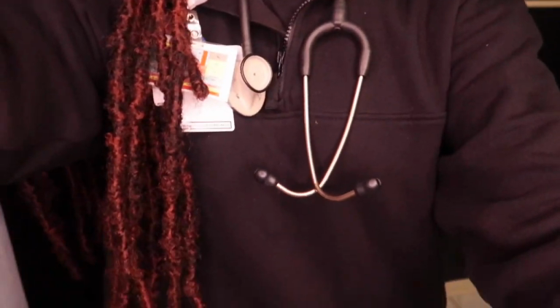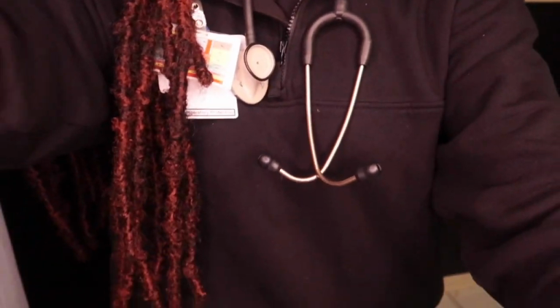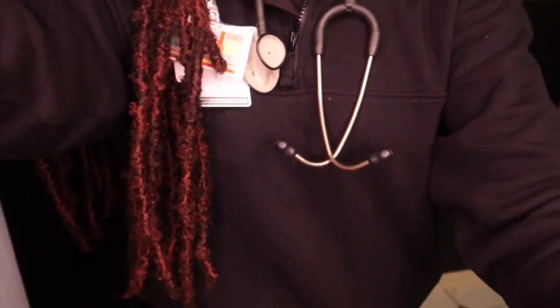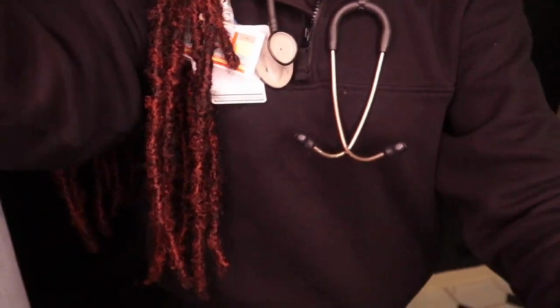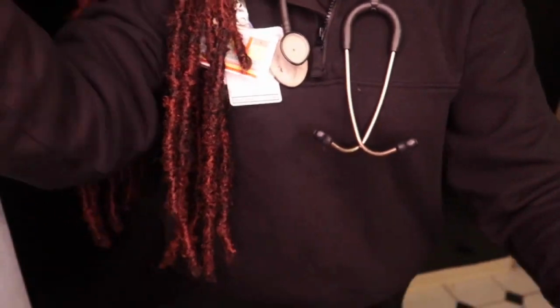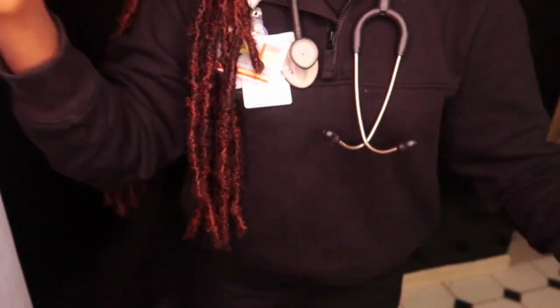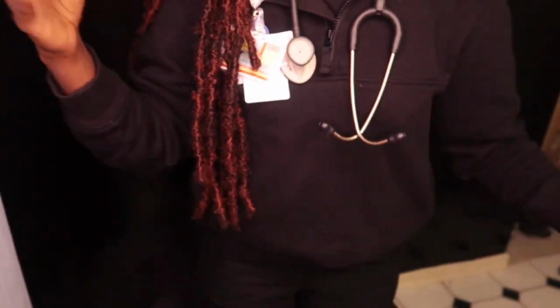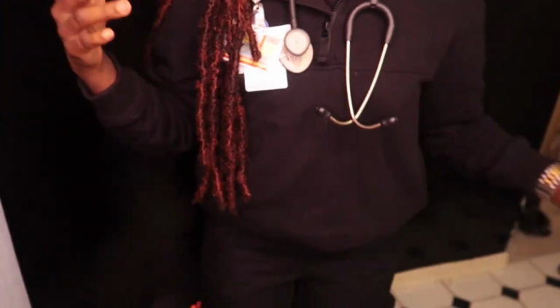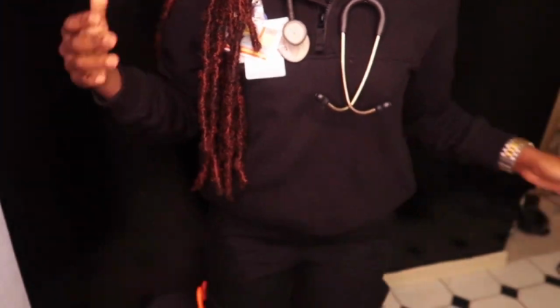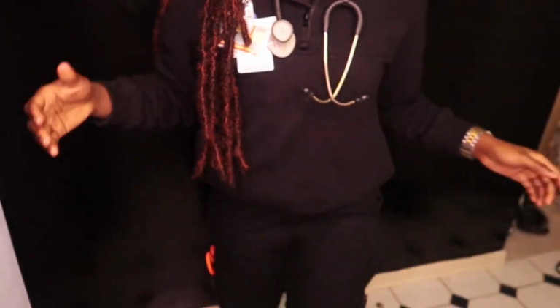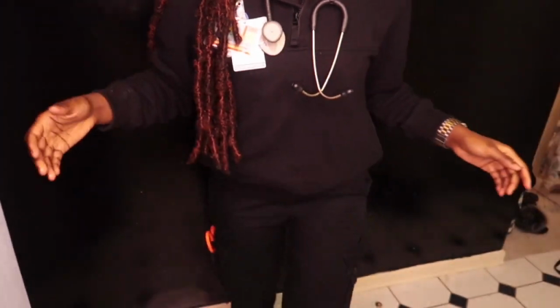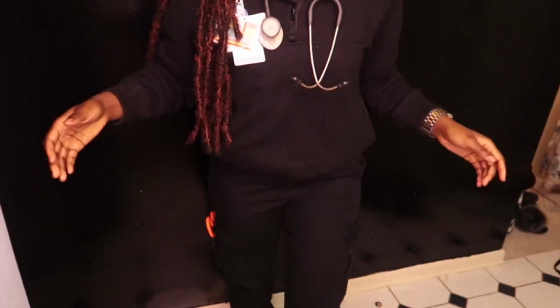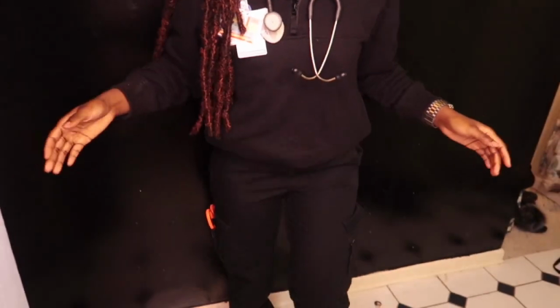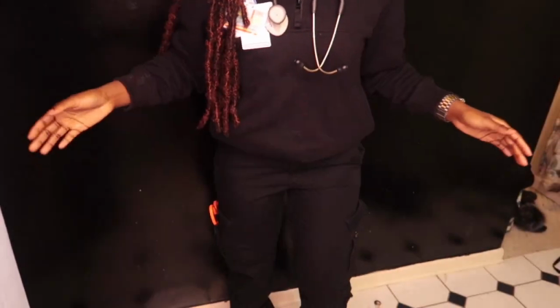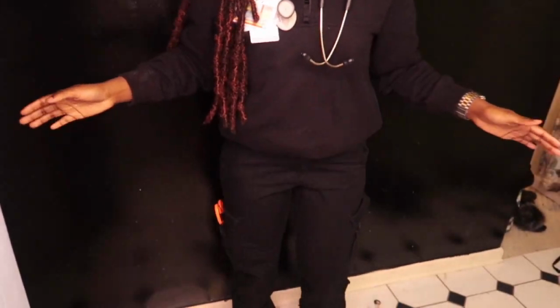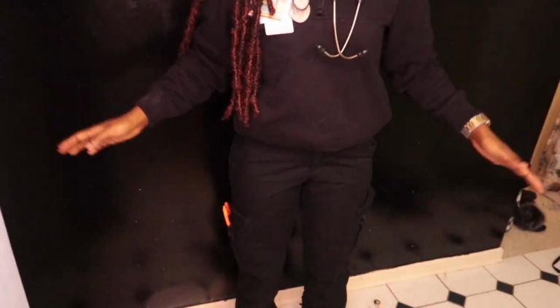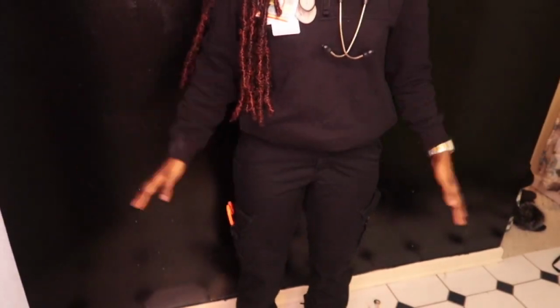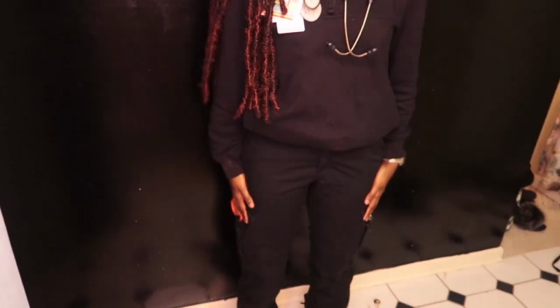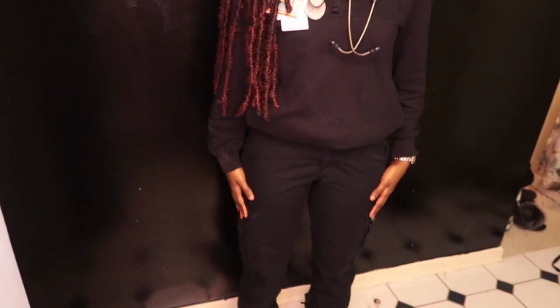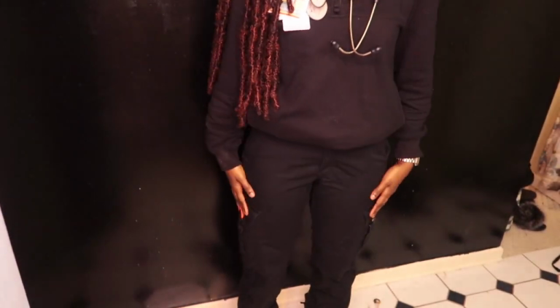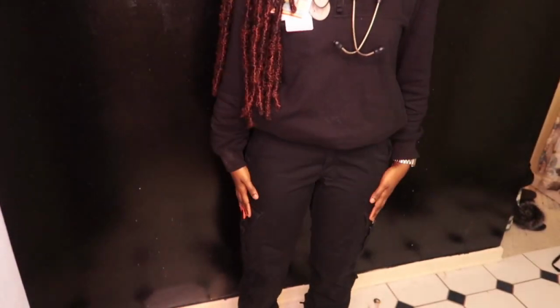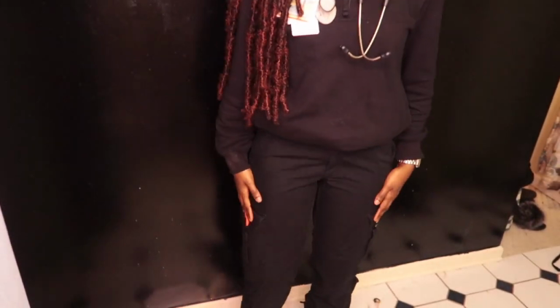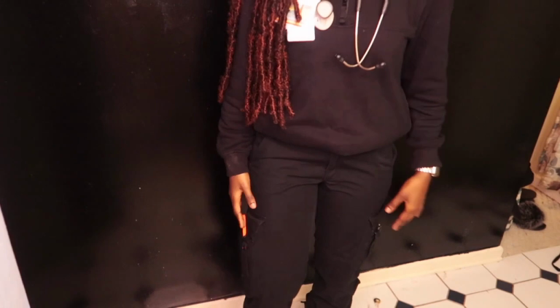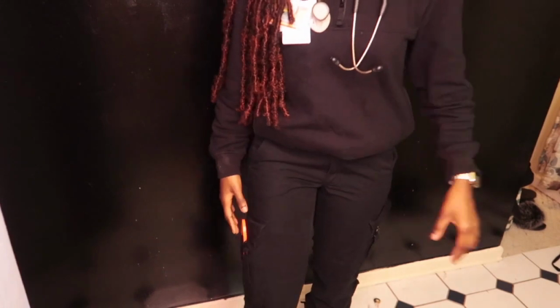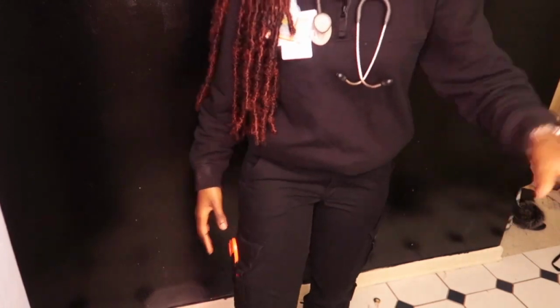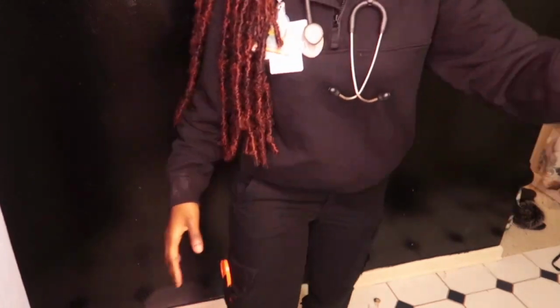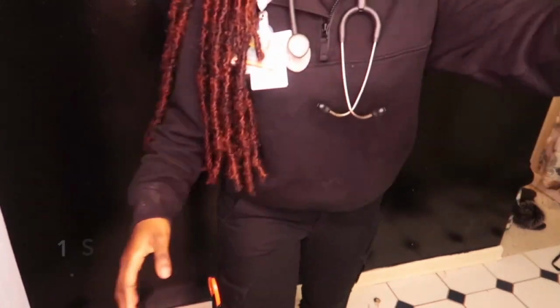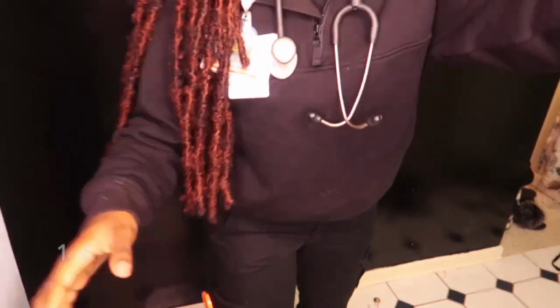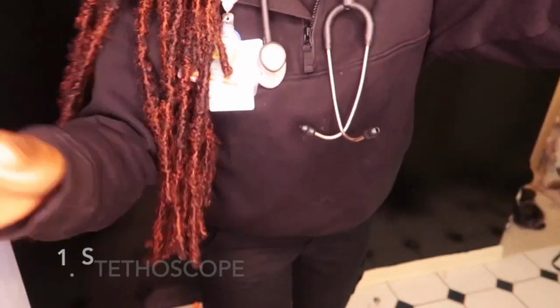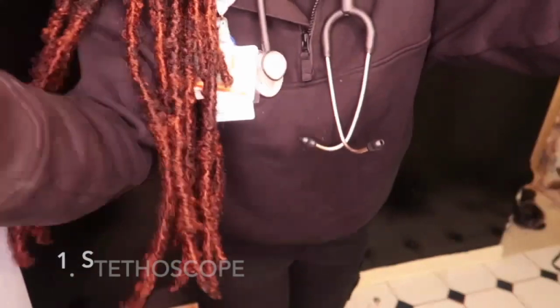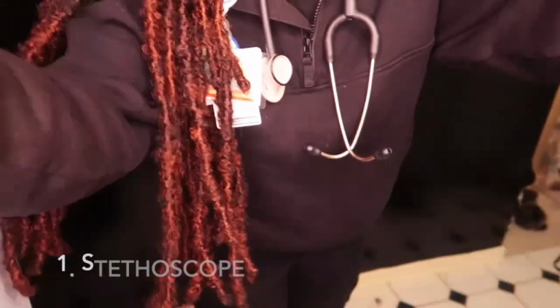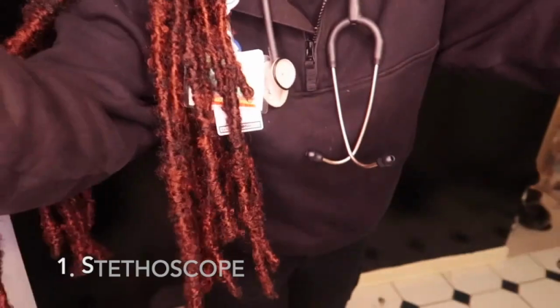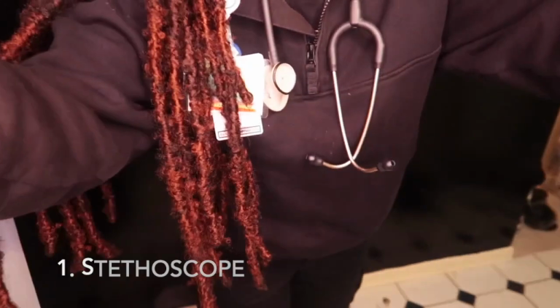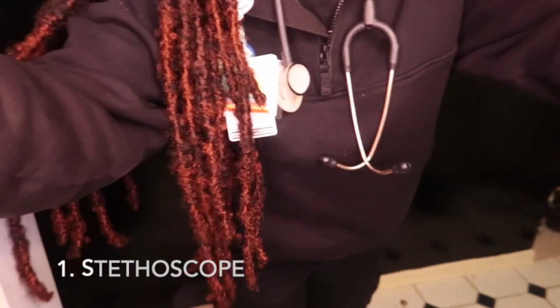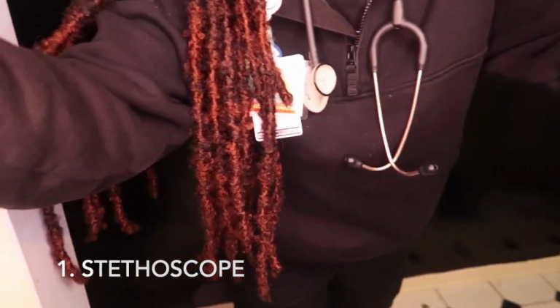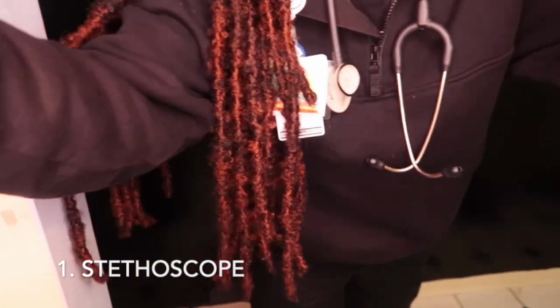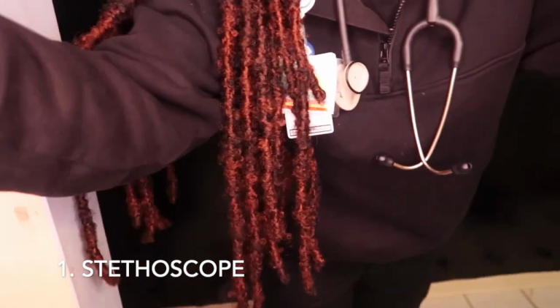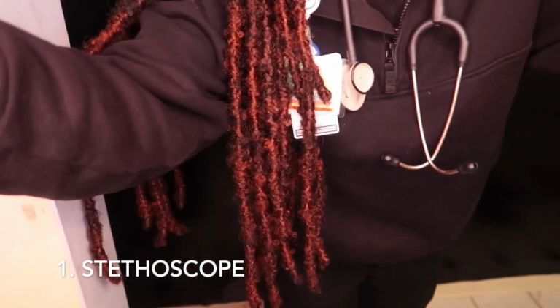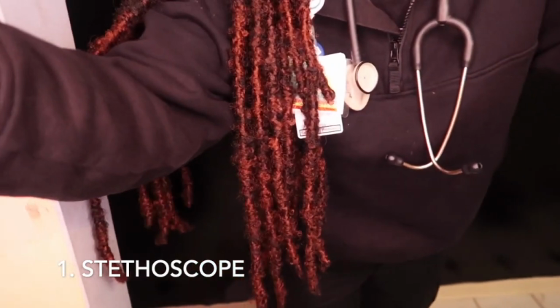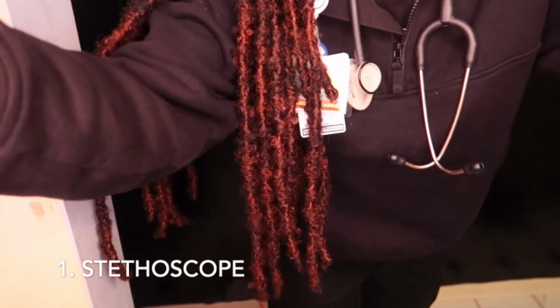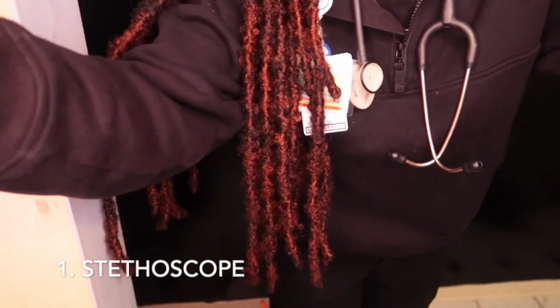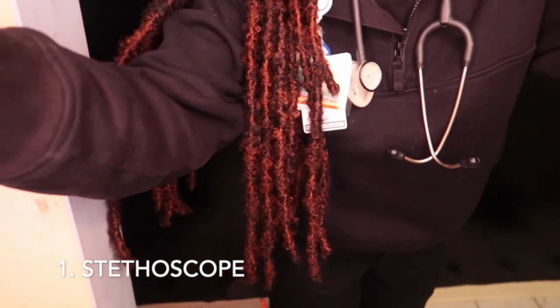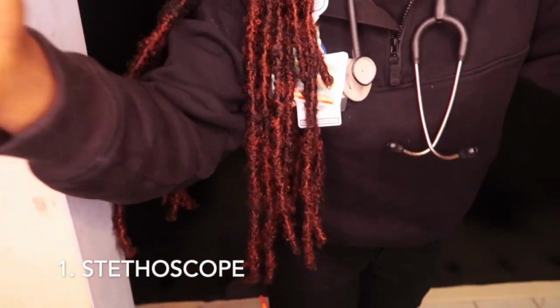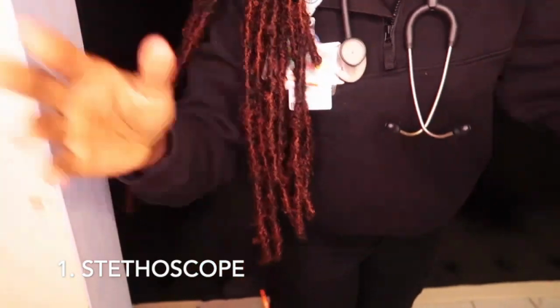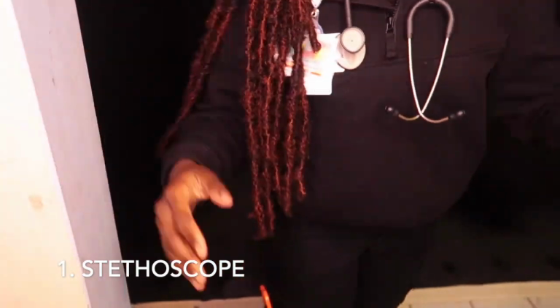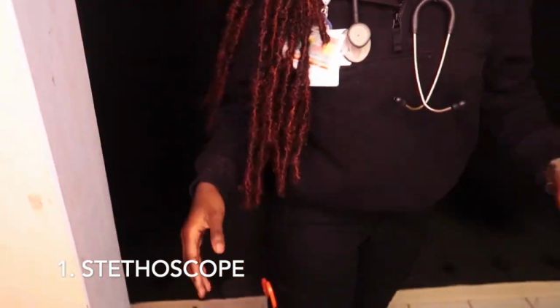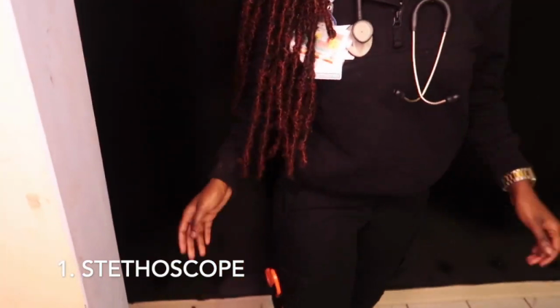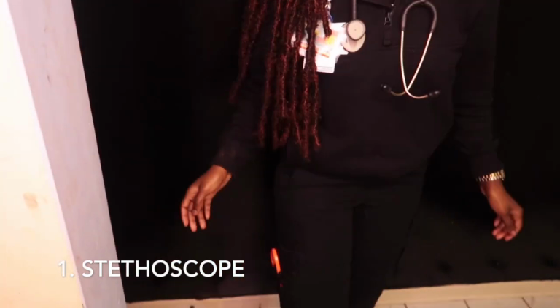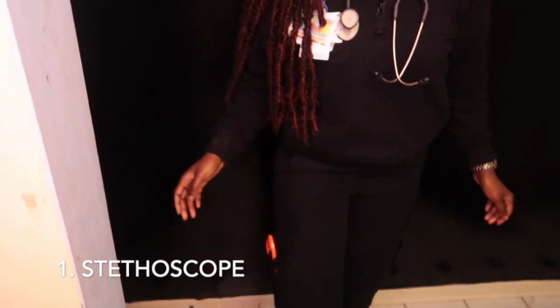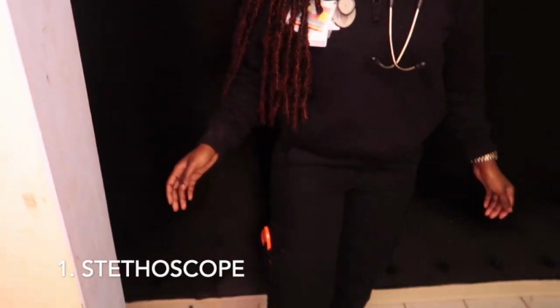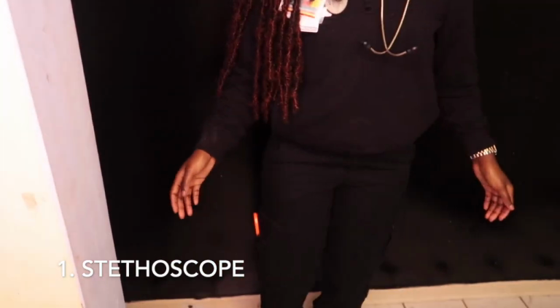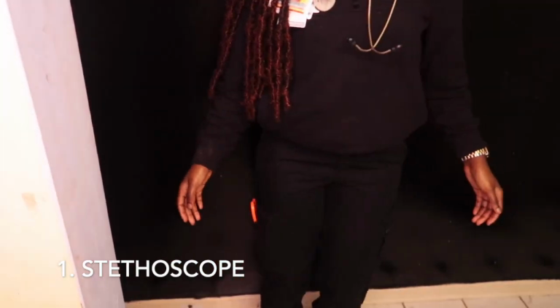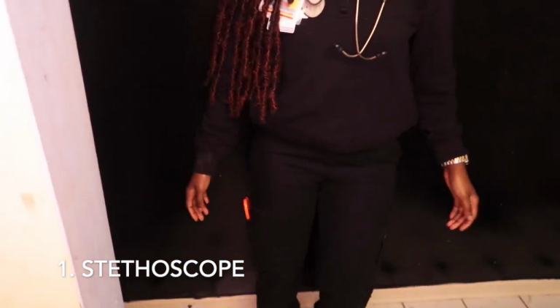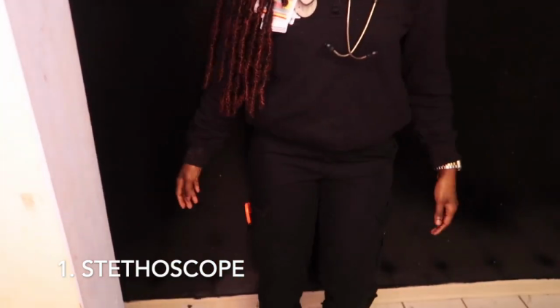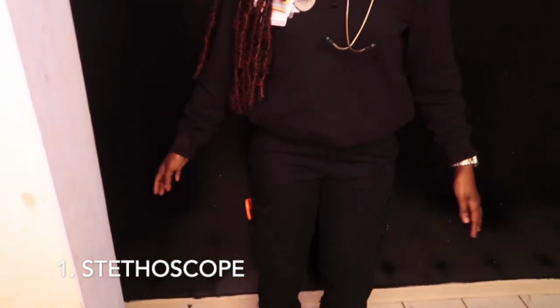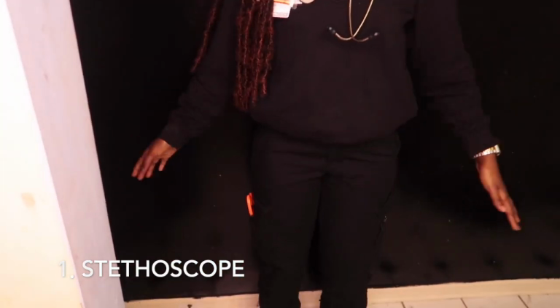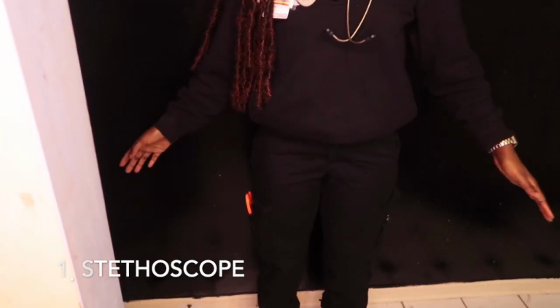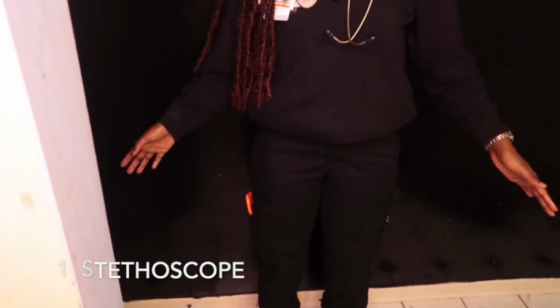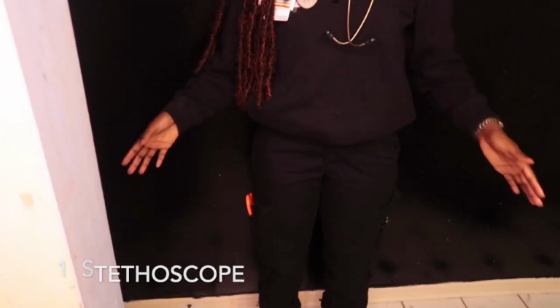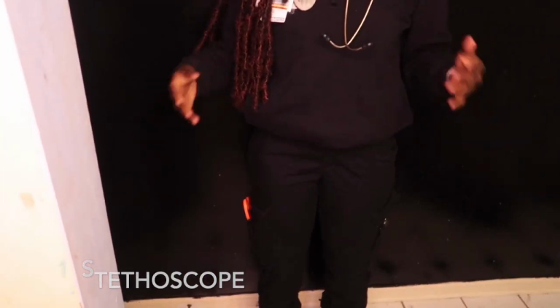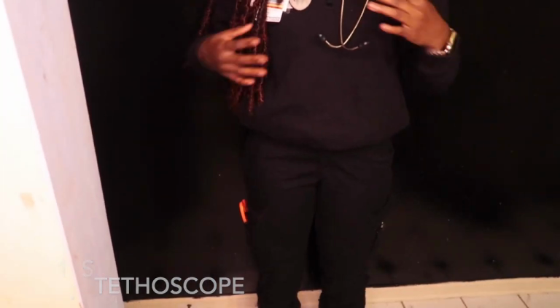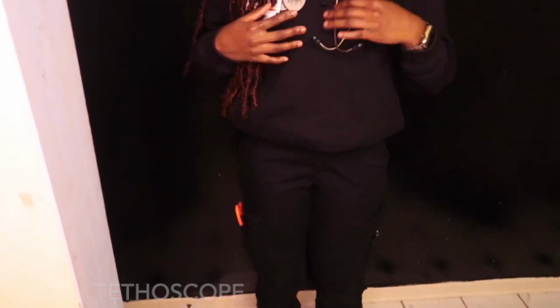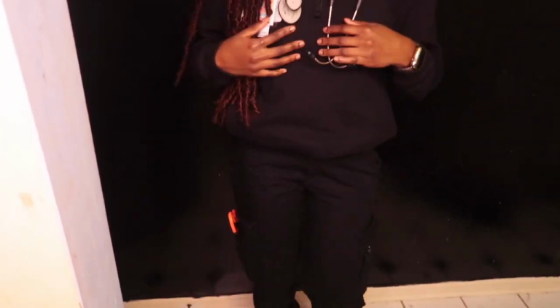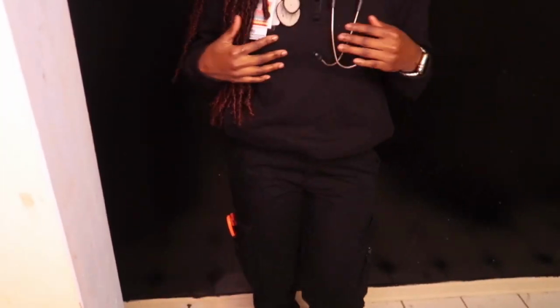Here's a few things I'd like to carry along with me. Starting with my stethoscope for obvious reasons like obtaining blood pressure, listening to lung sounds, and things of that nature.